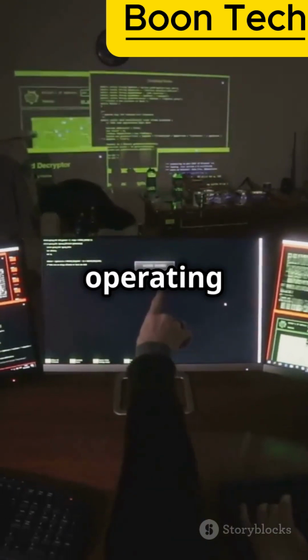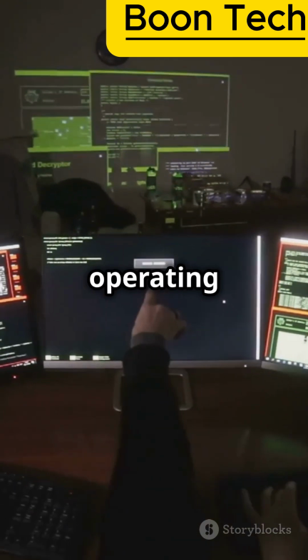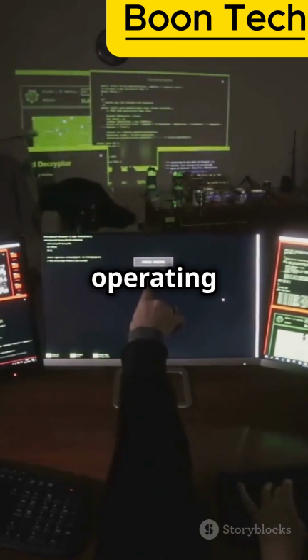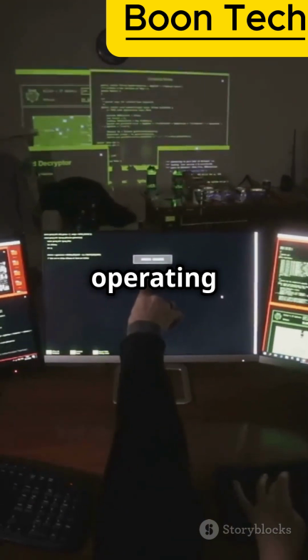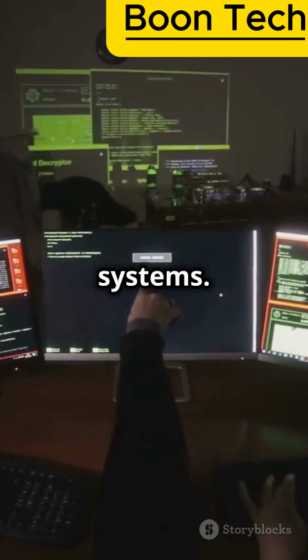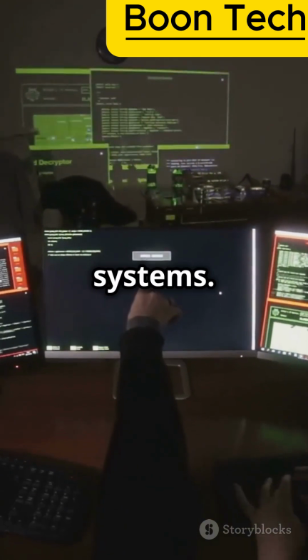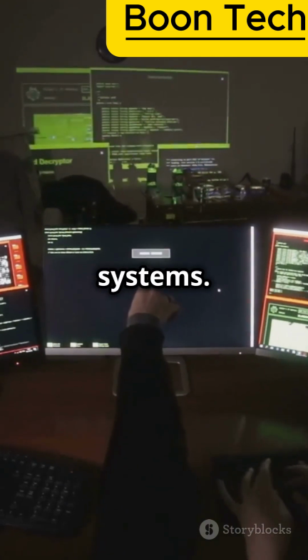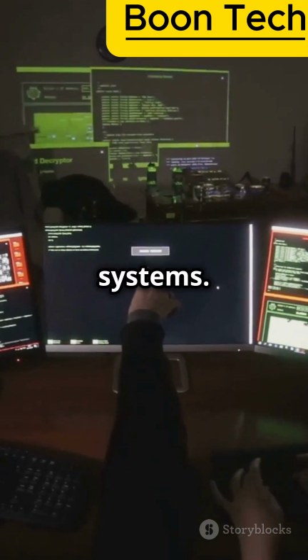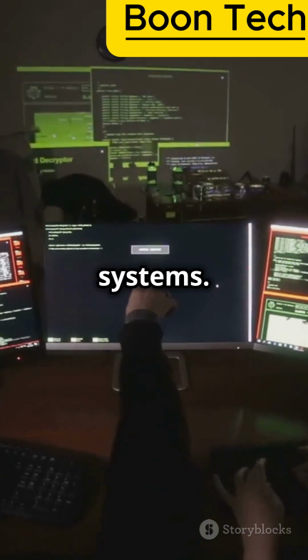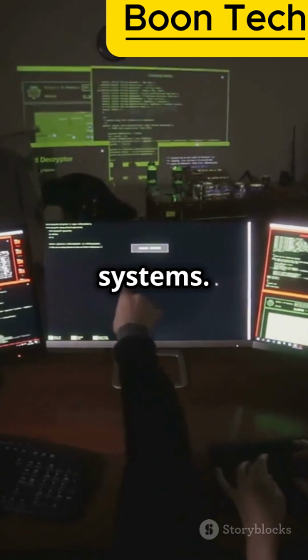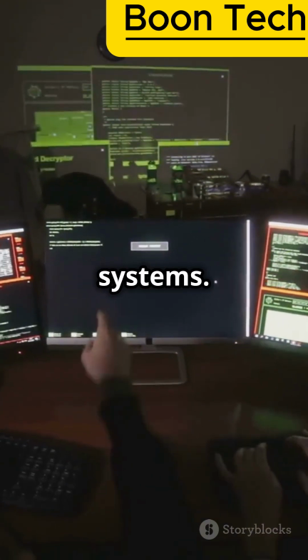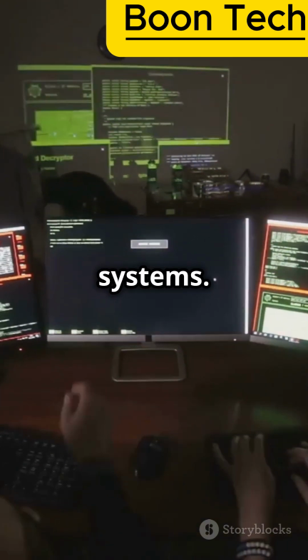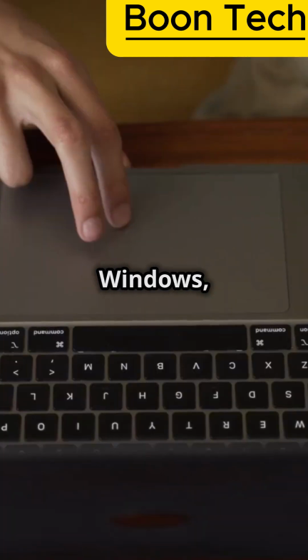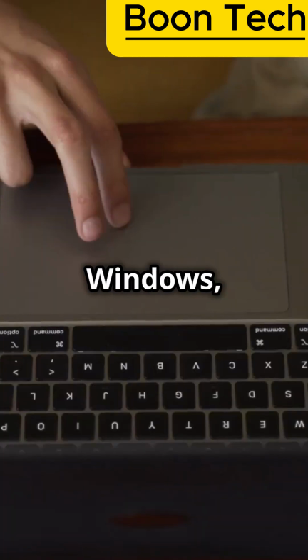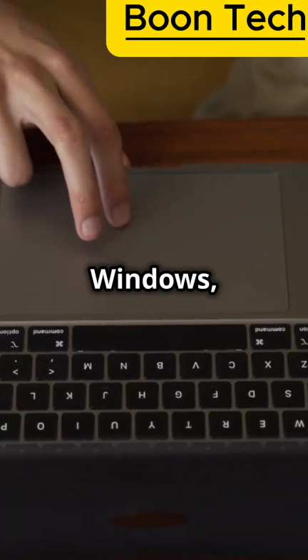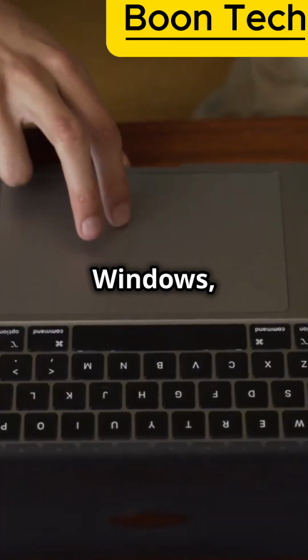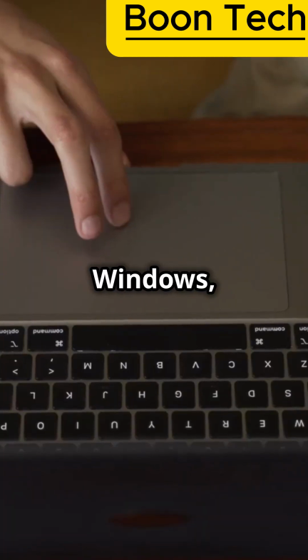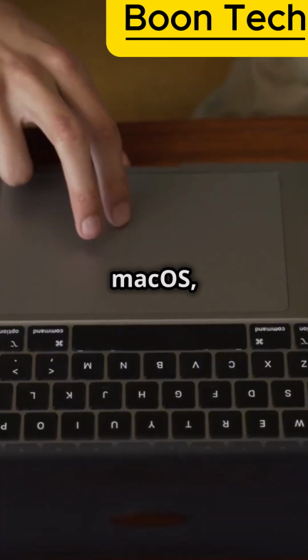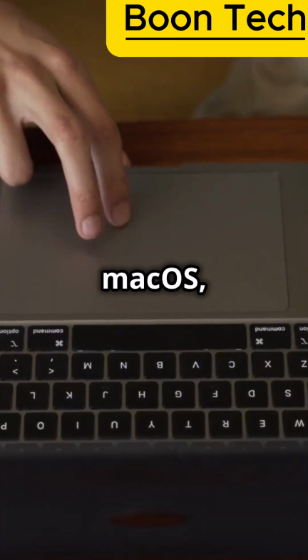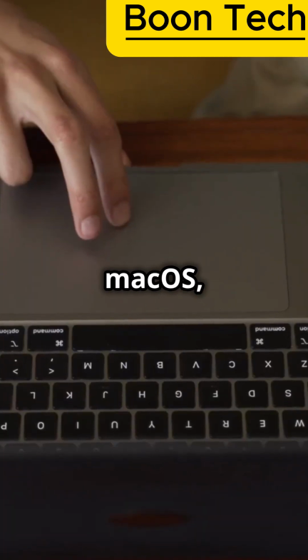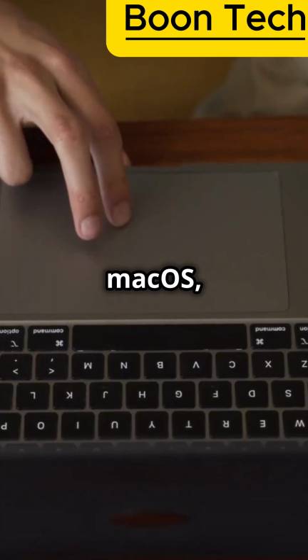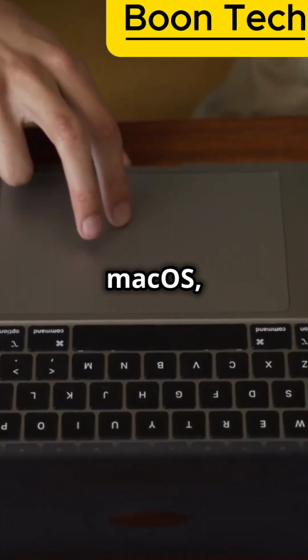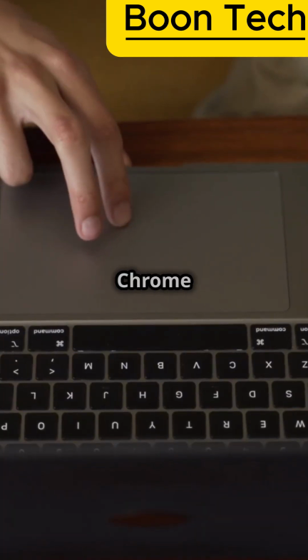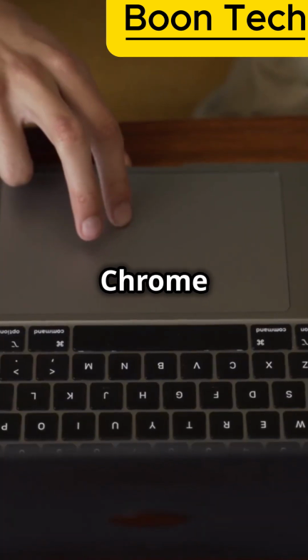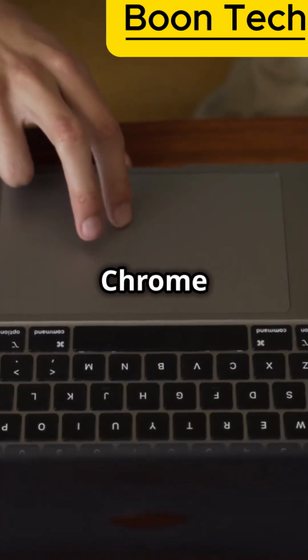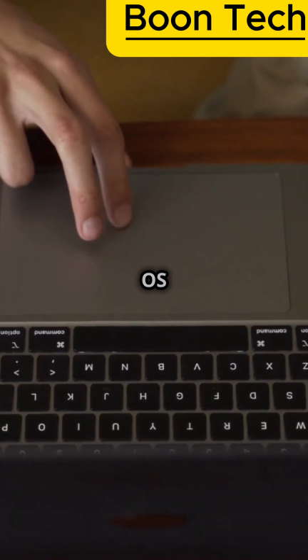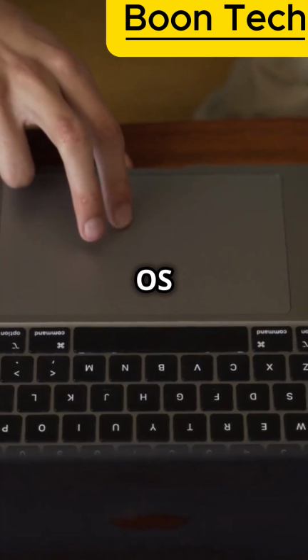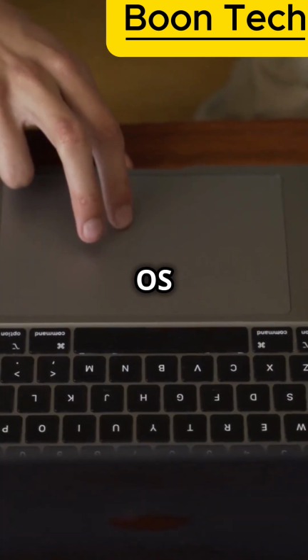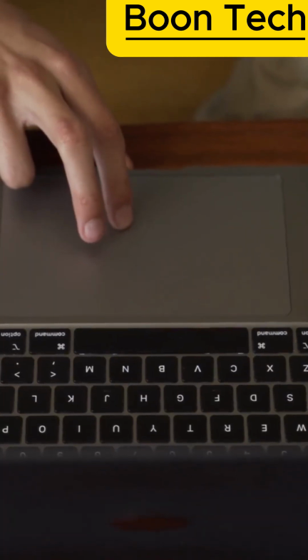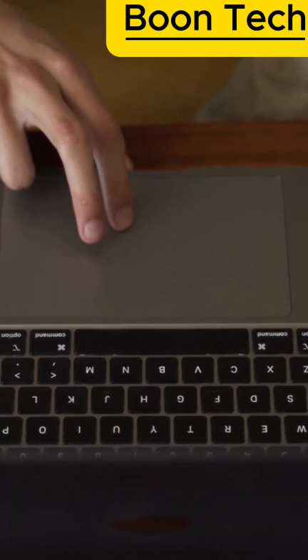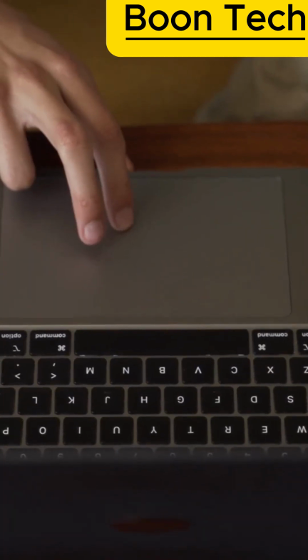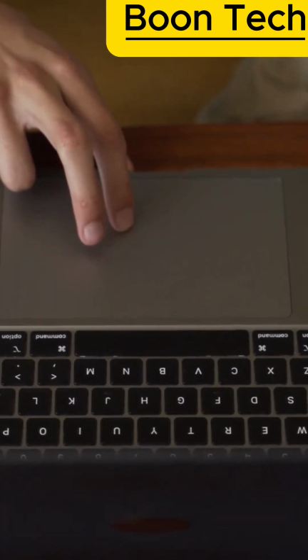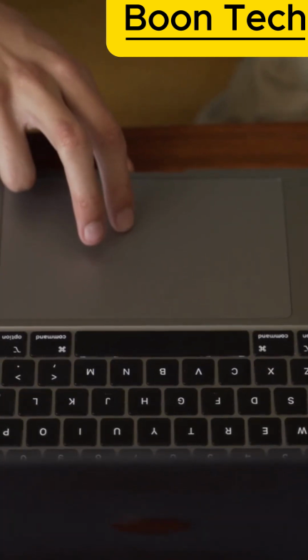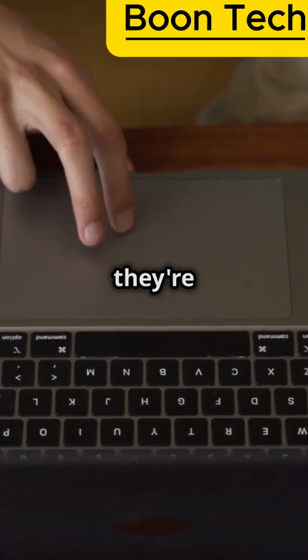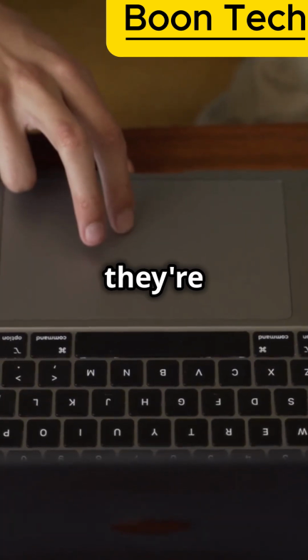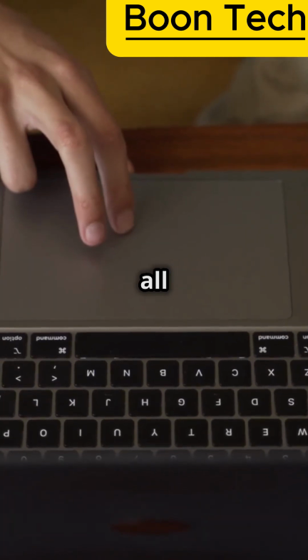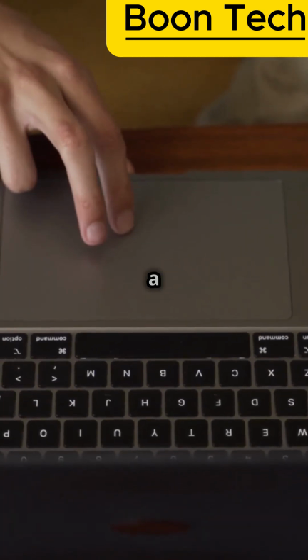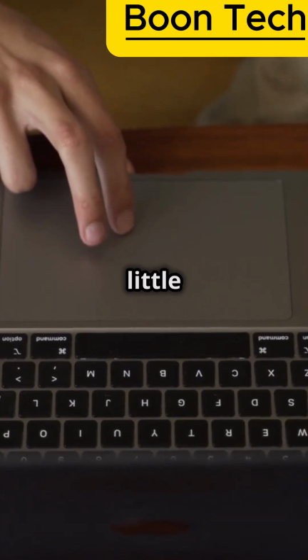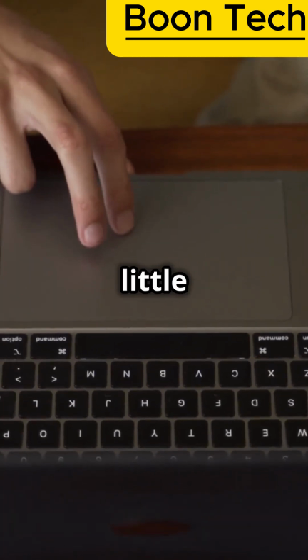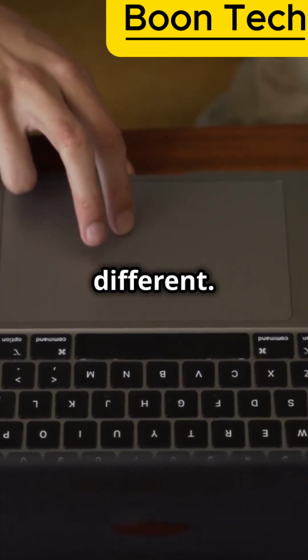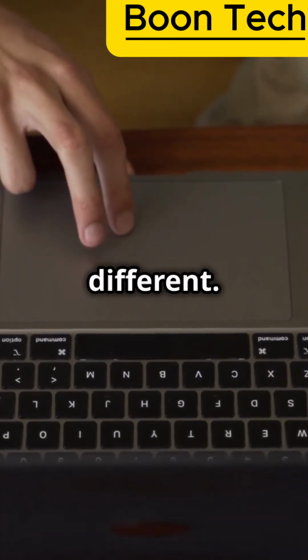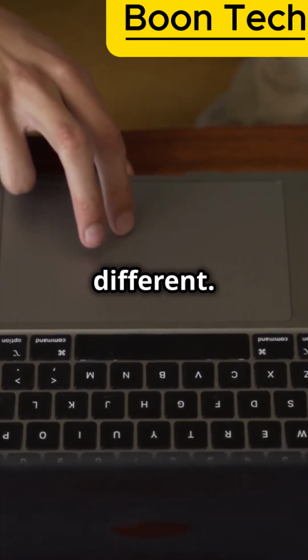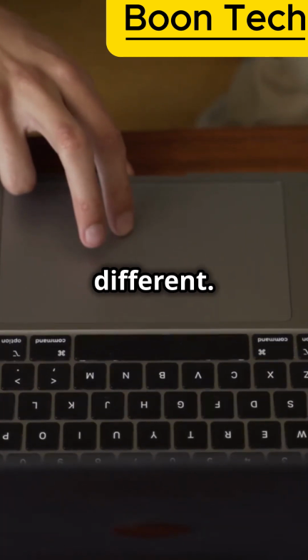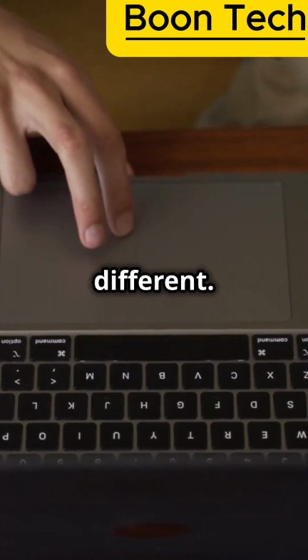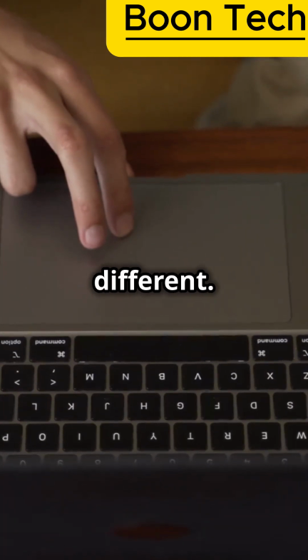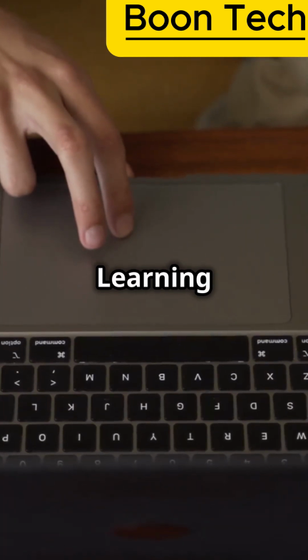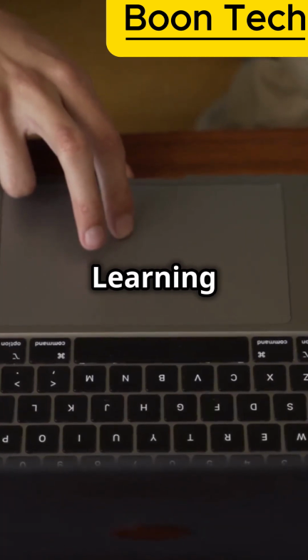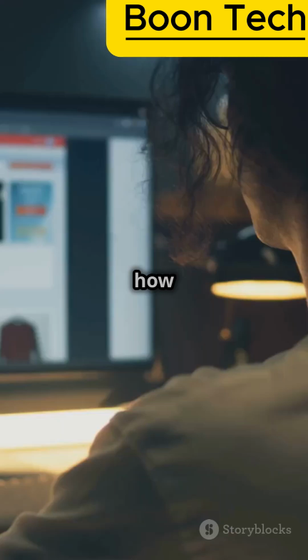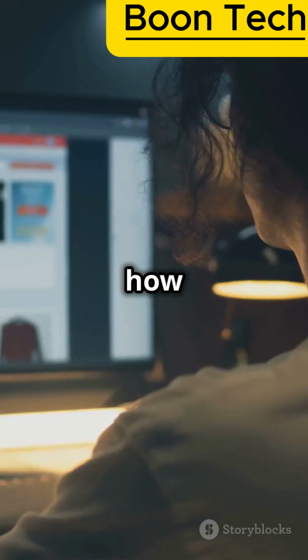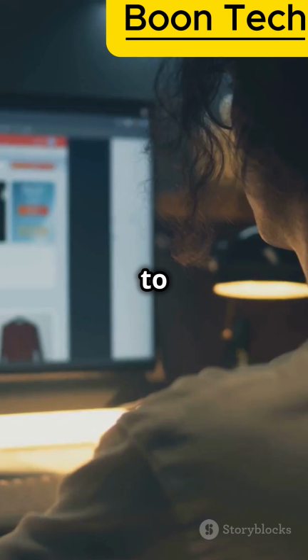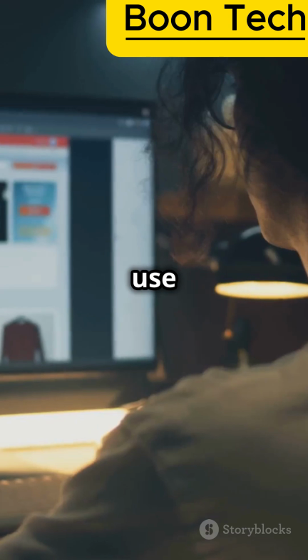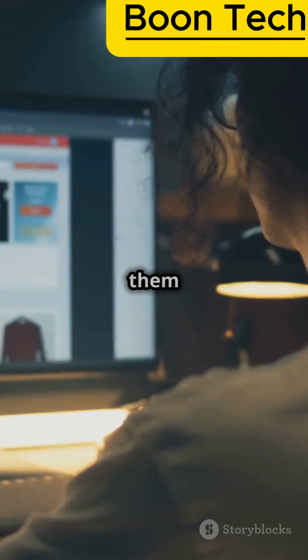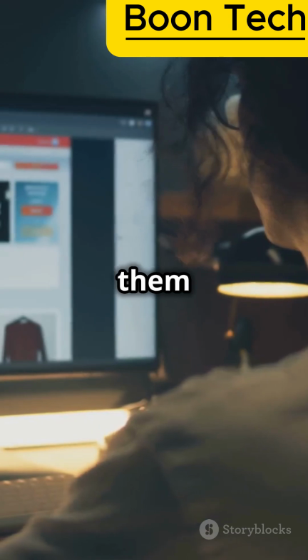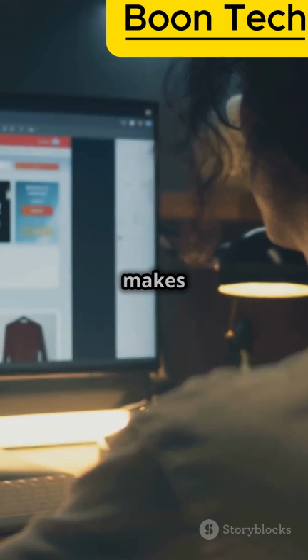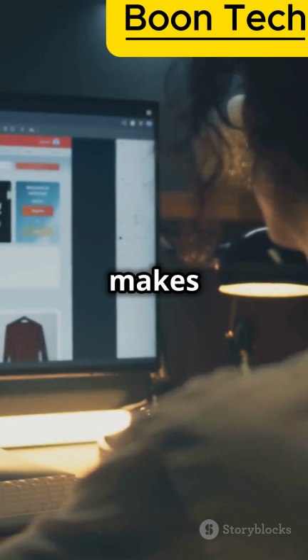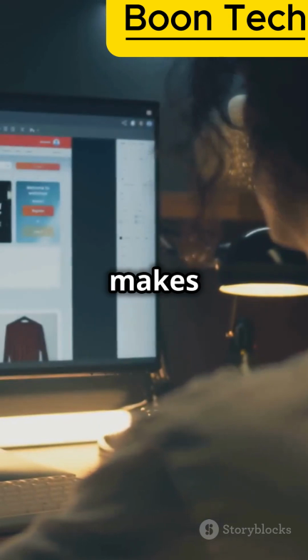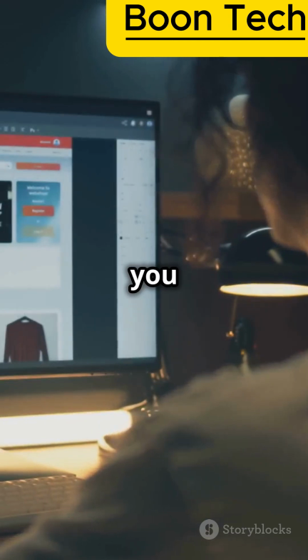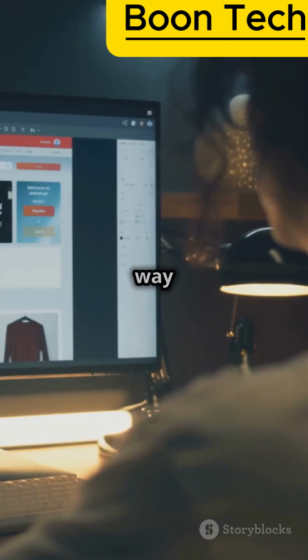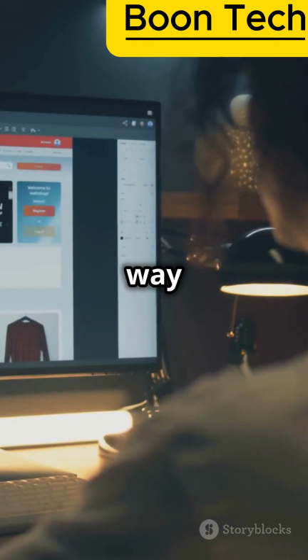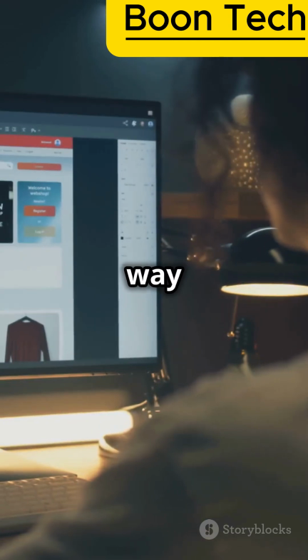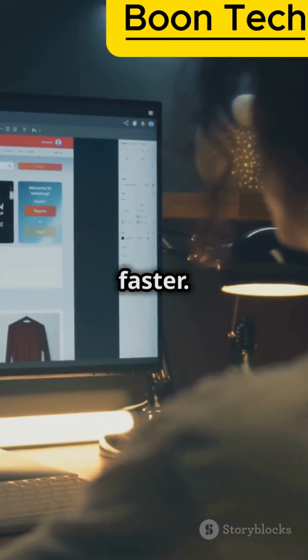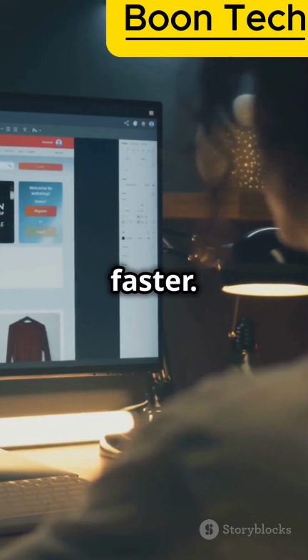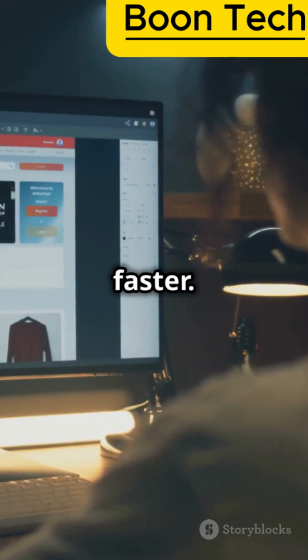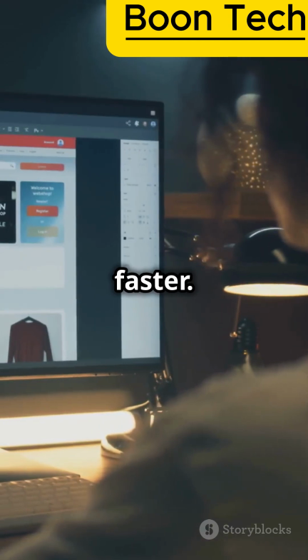Operating systems — Windows, macOS, Chrome OS — they're all a little different. Learning how to use them makes you way faster.